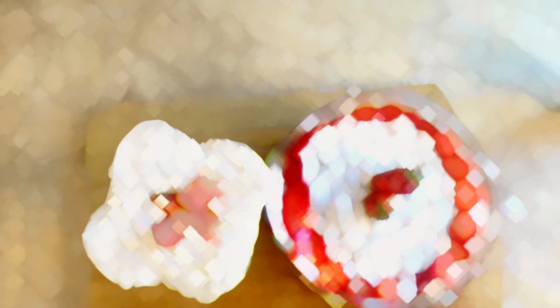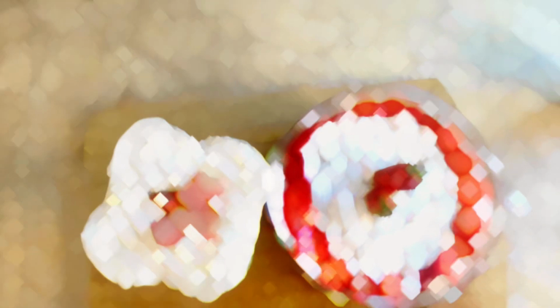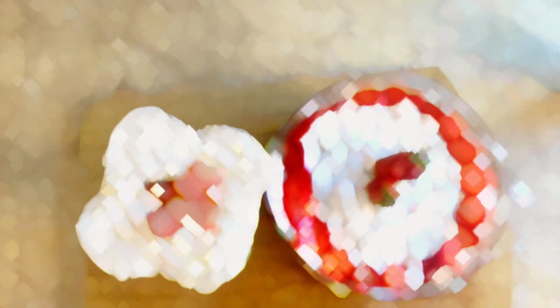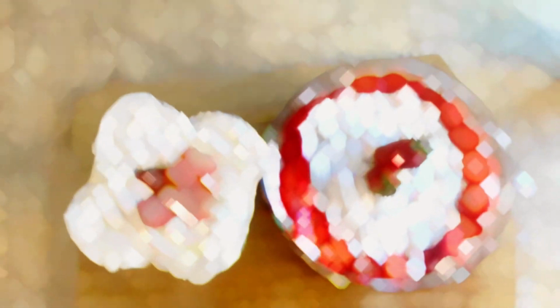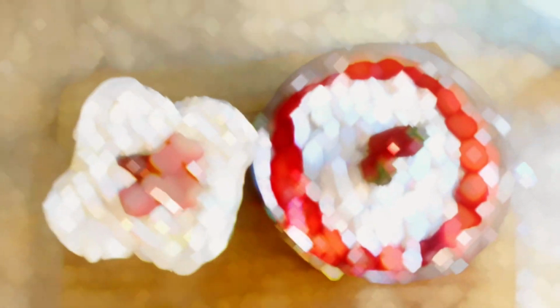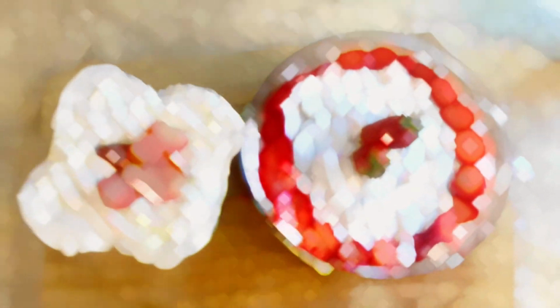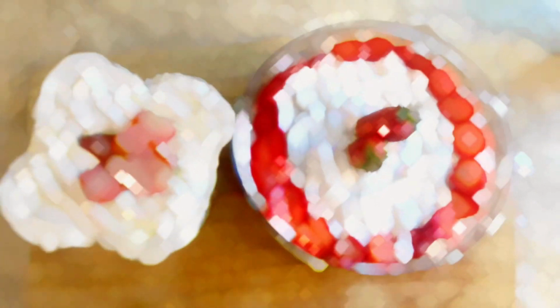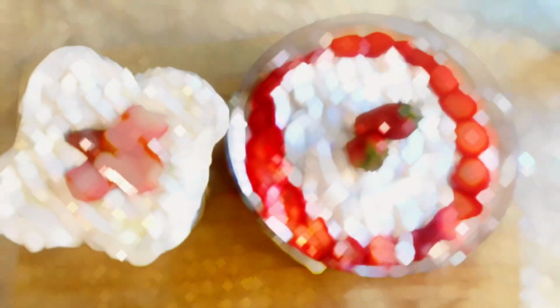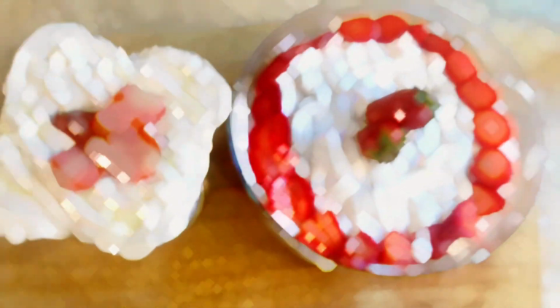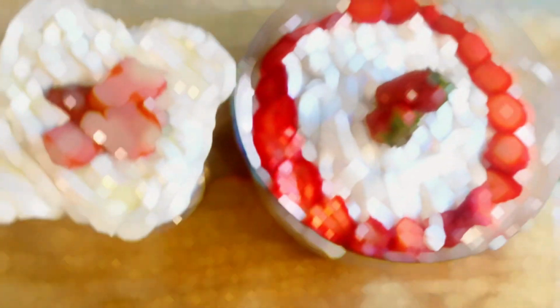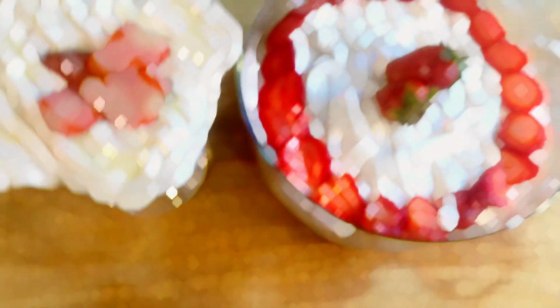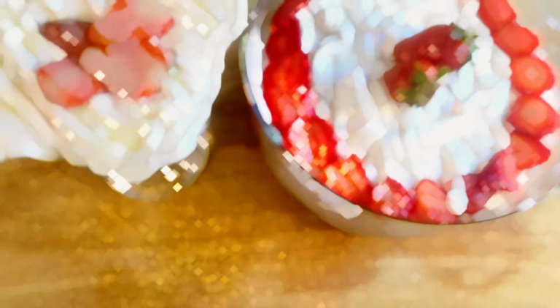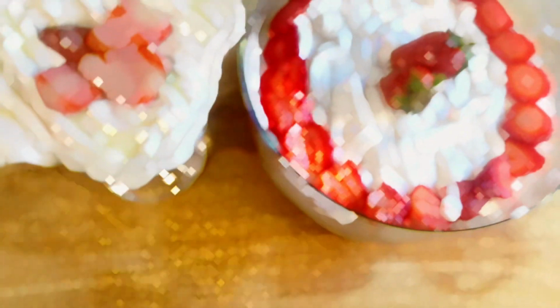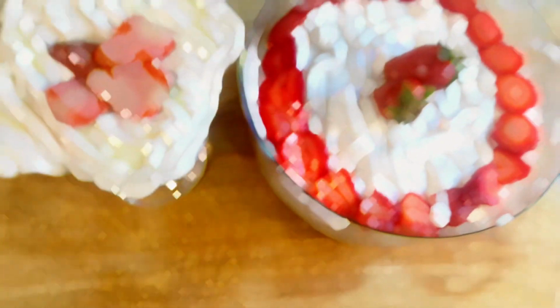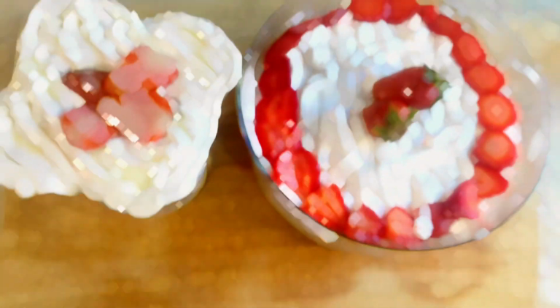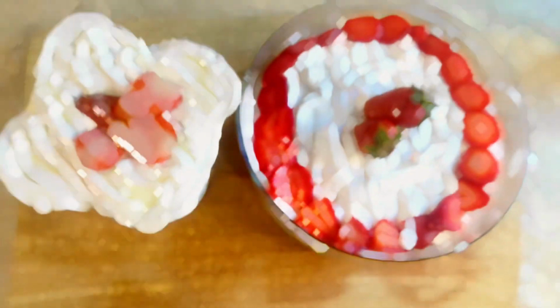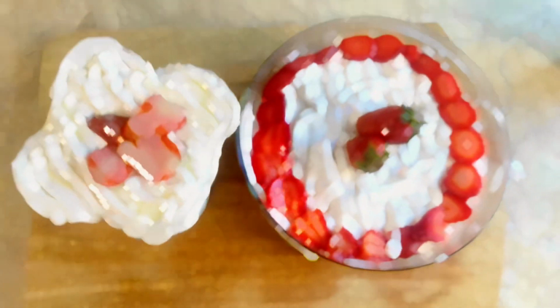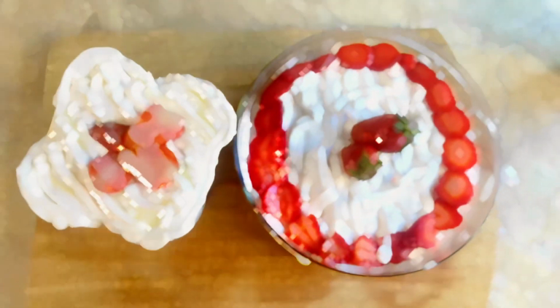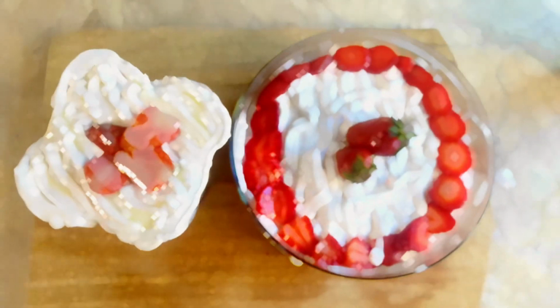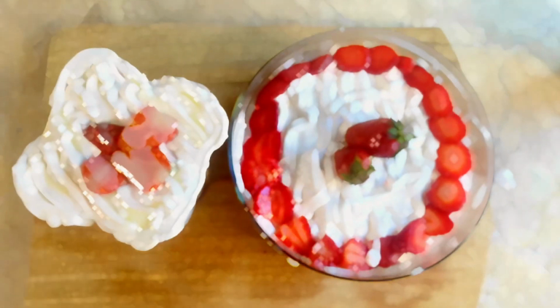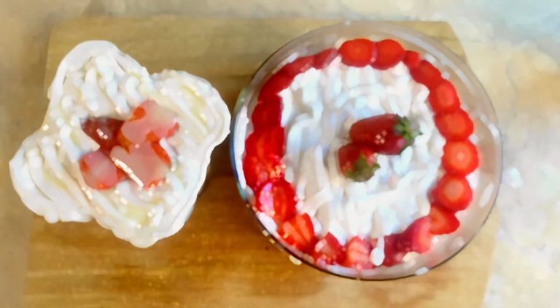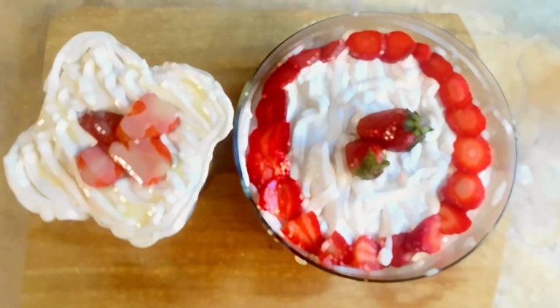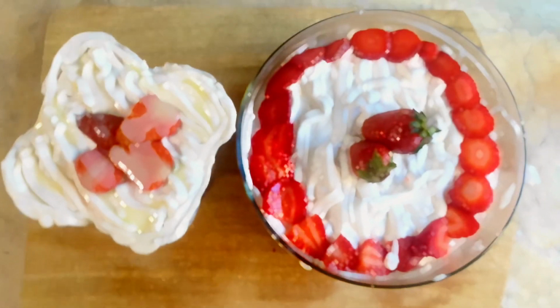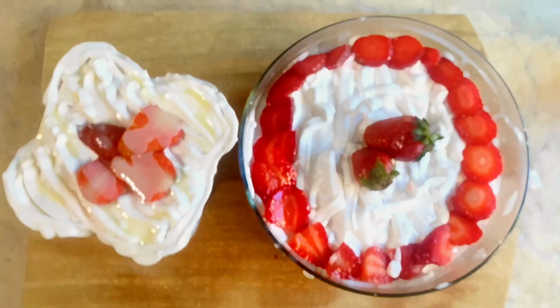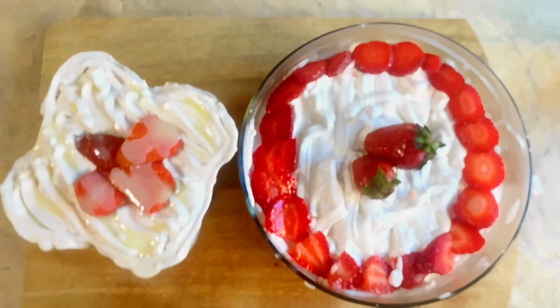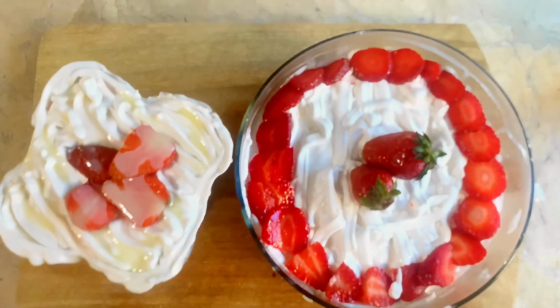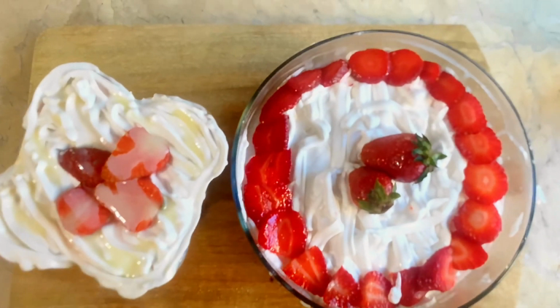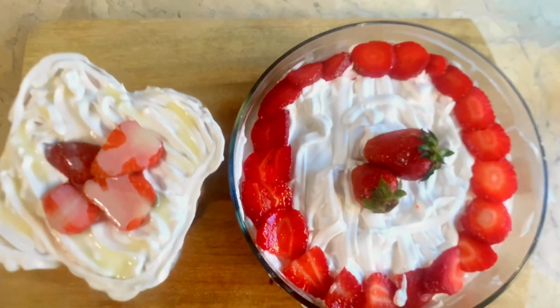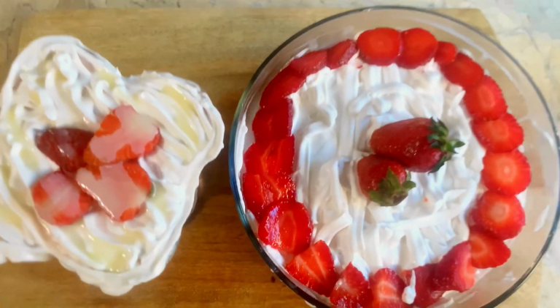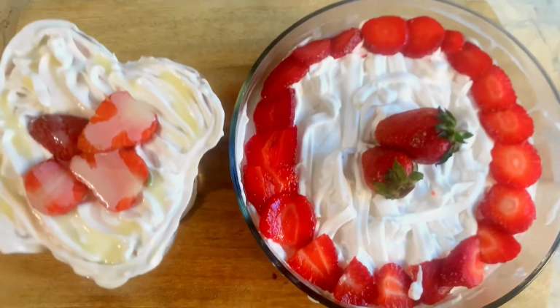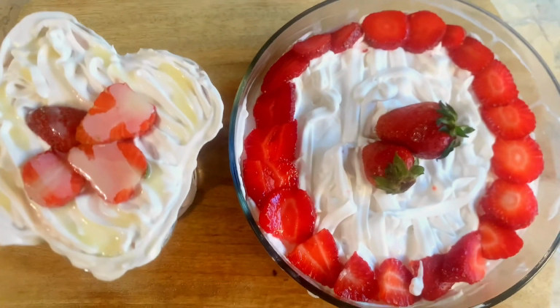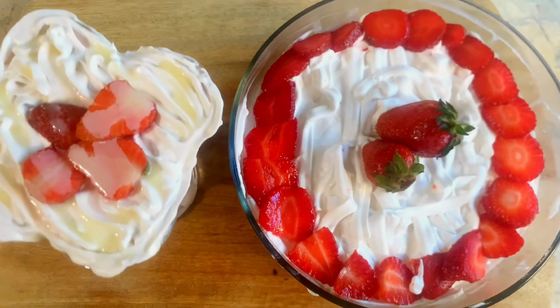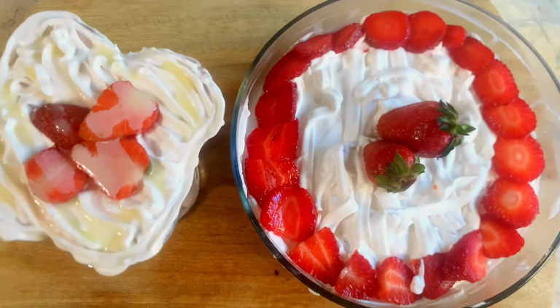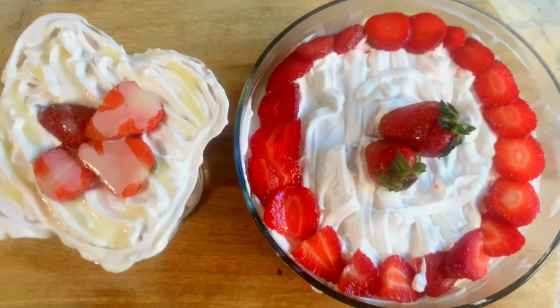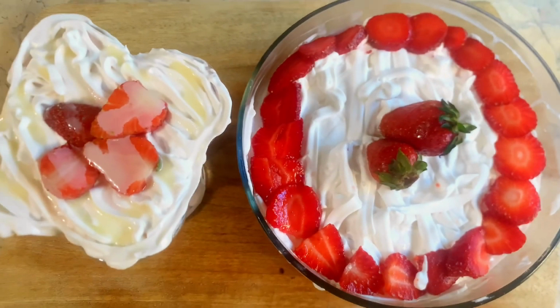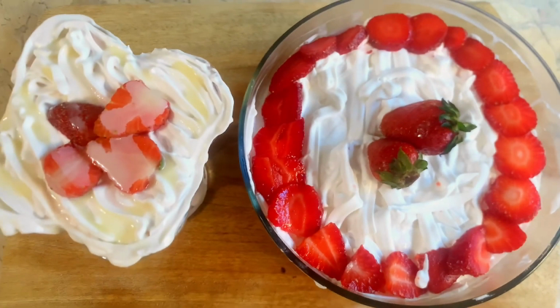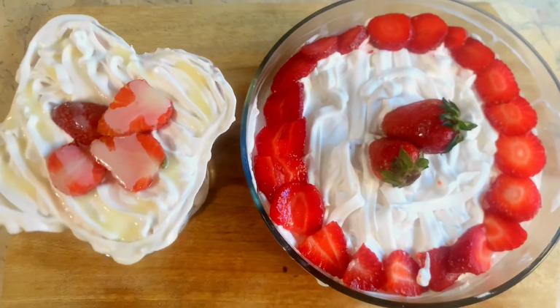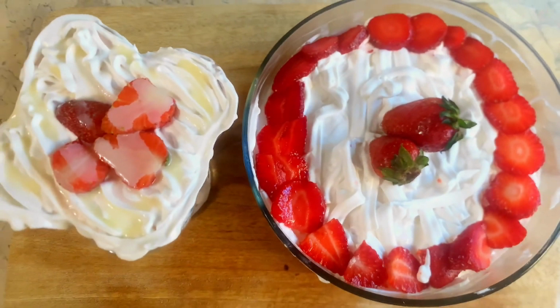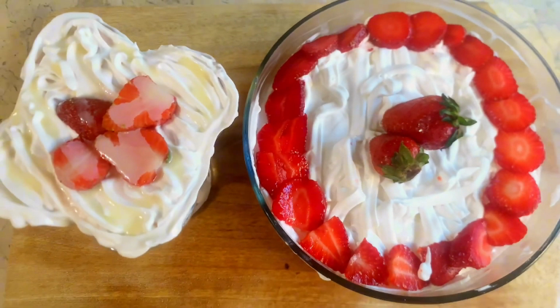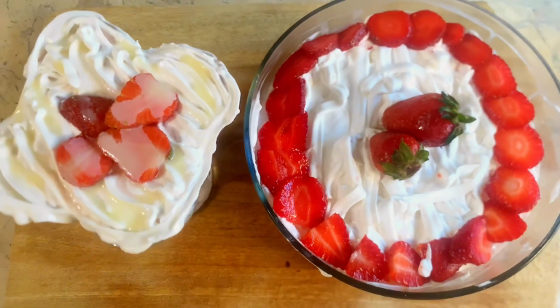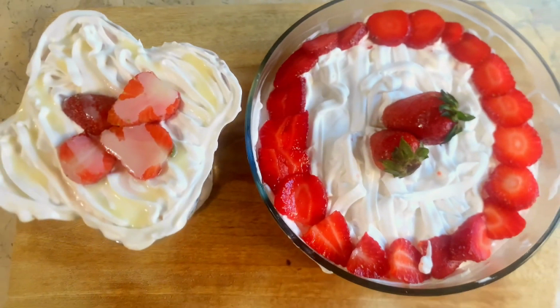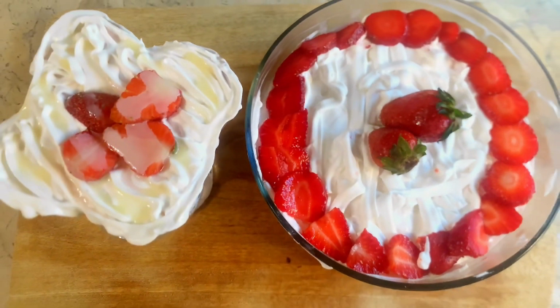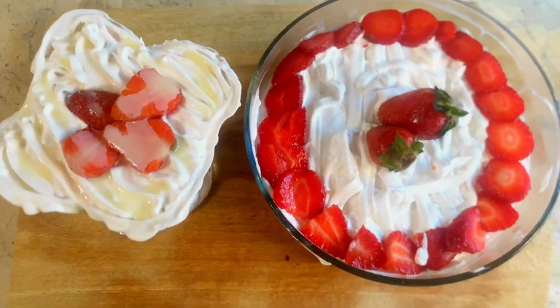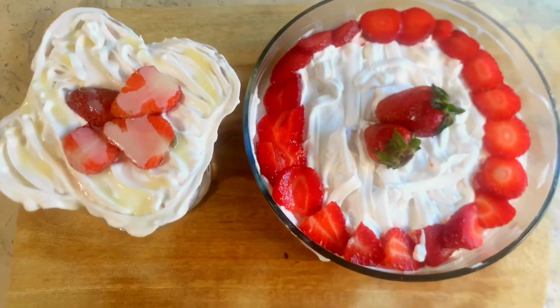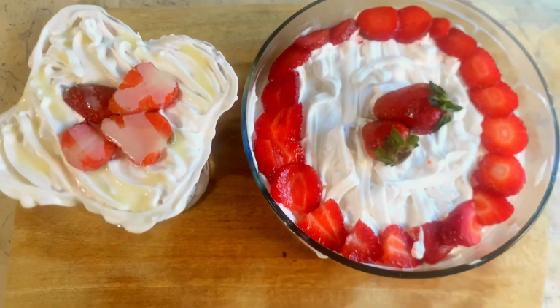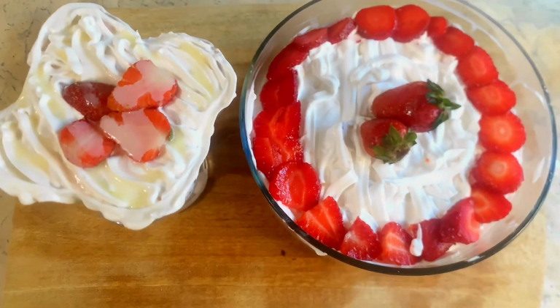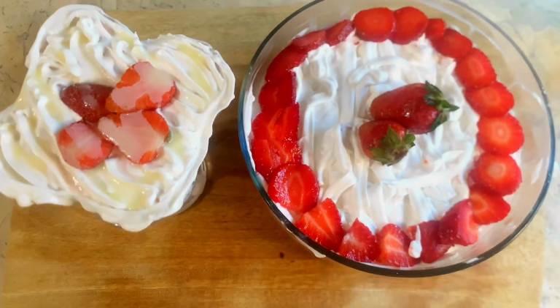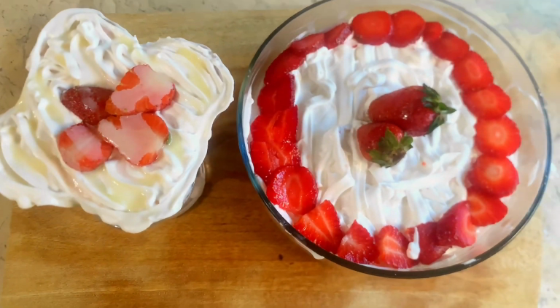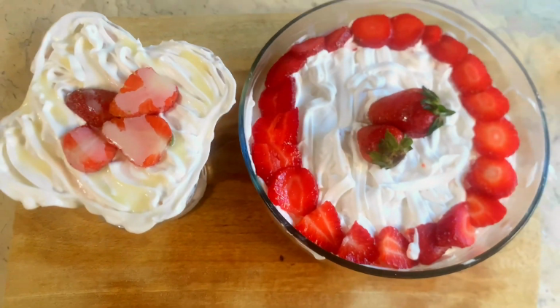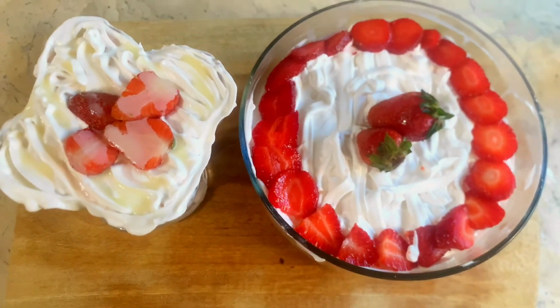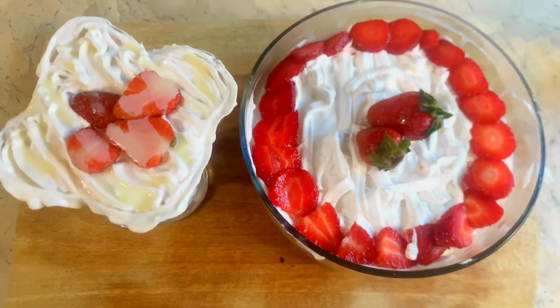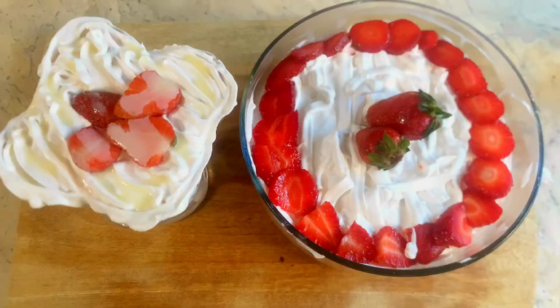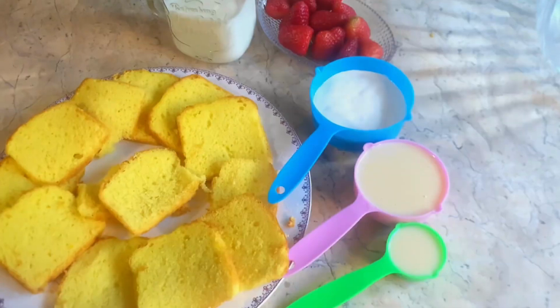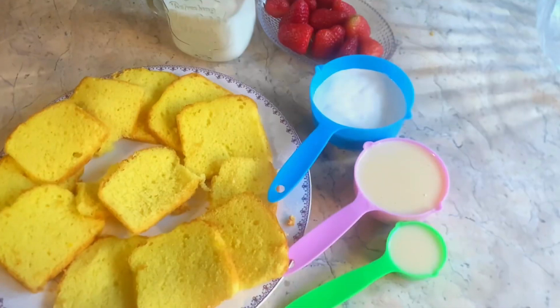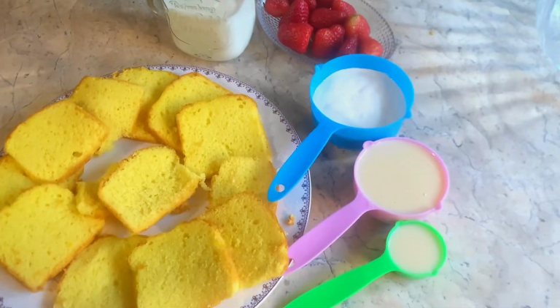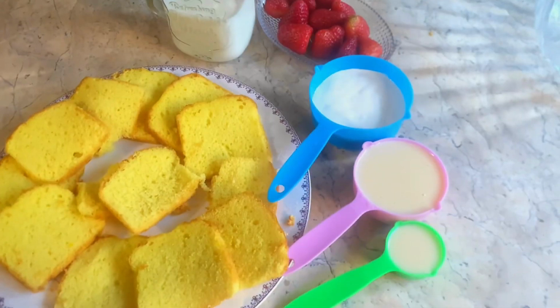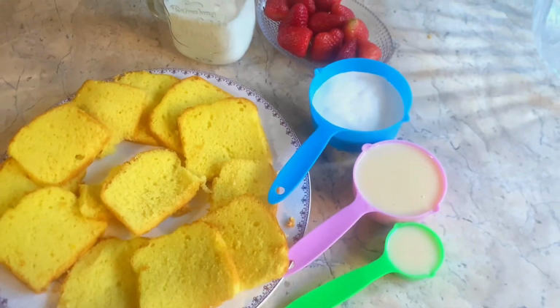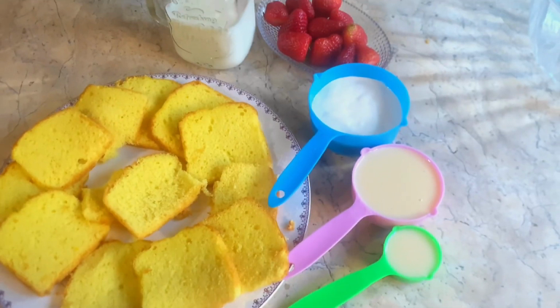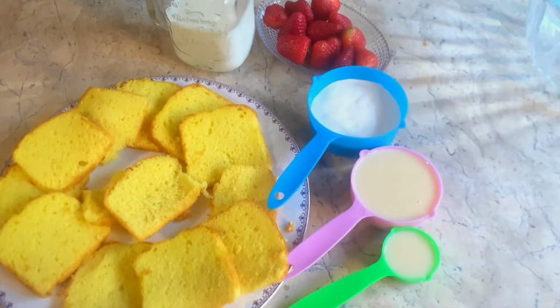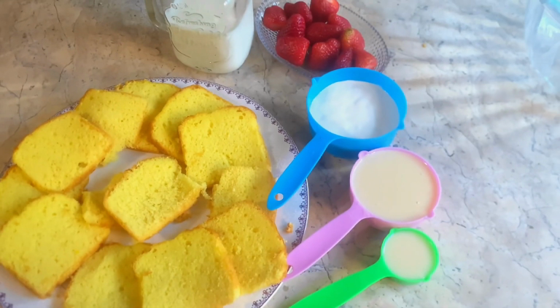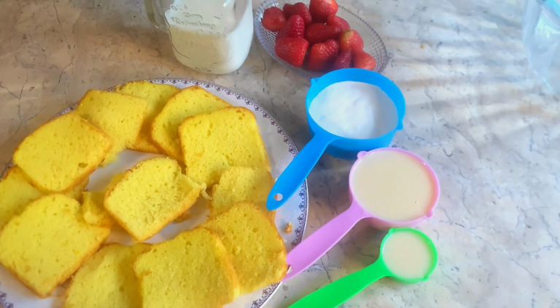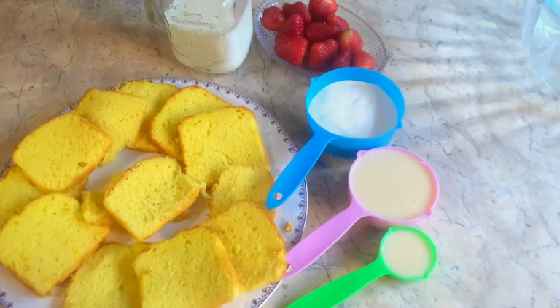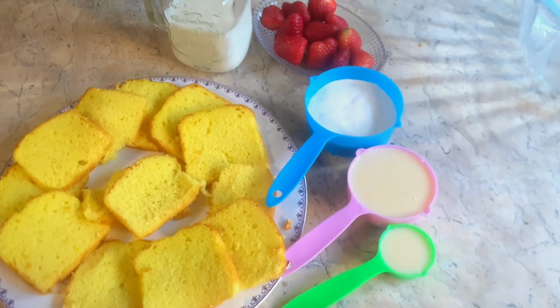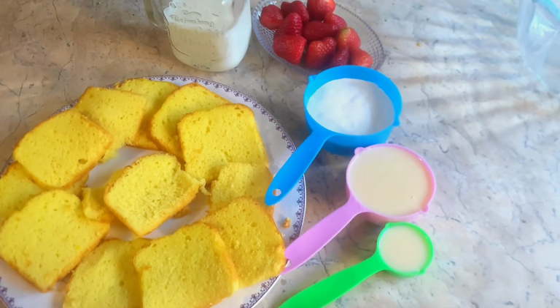Assalamualaikum everyone. I hope that you will be with all the good. Today we will make strawberry milk cake. Let's start.